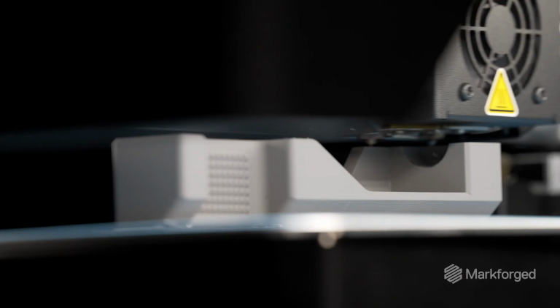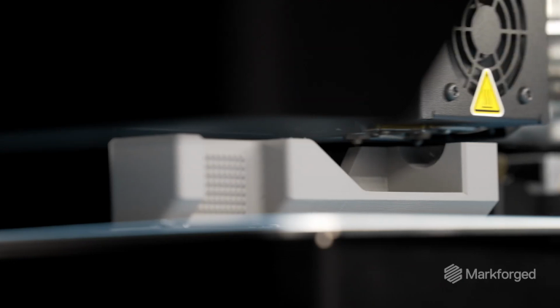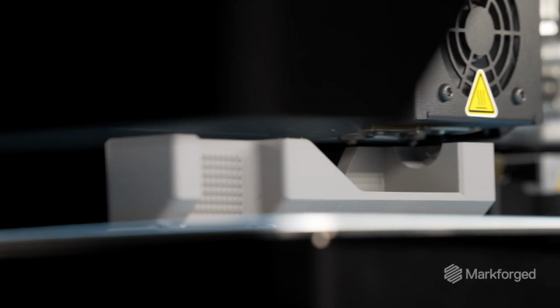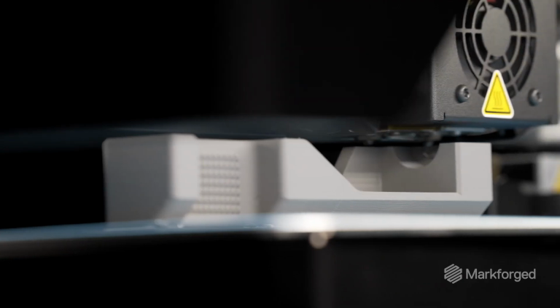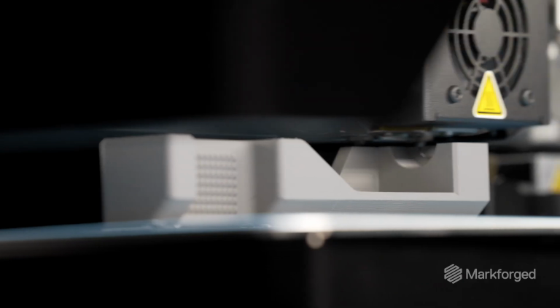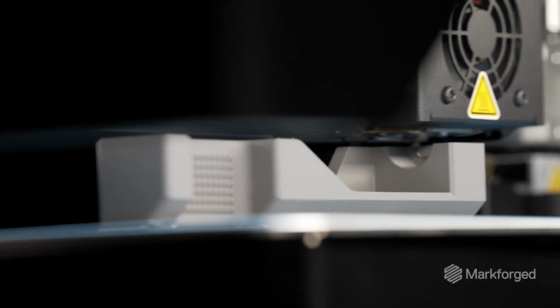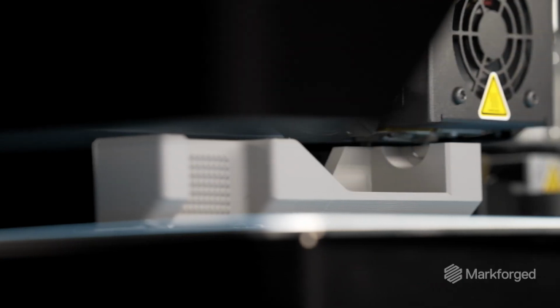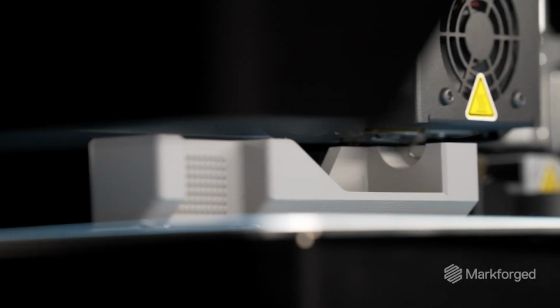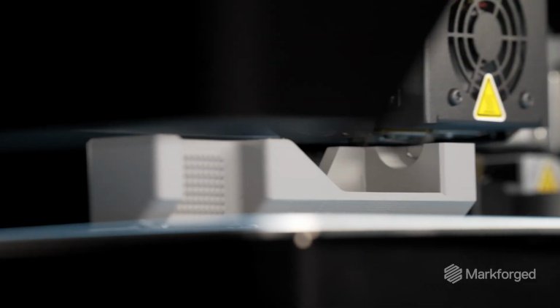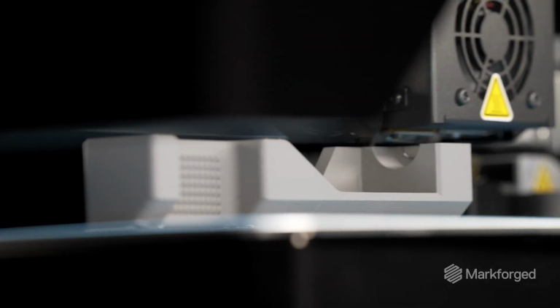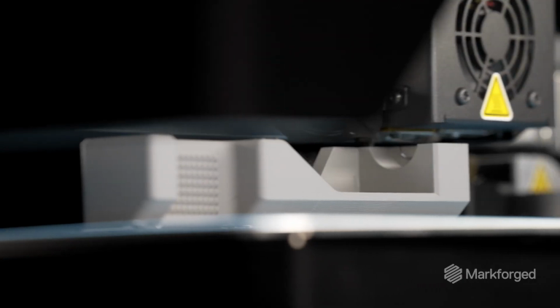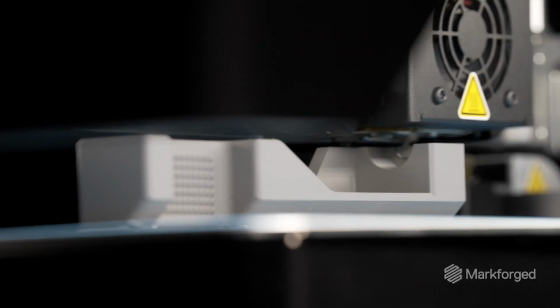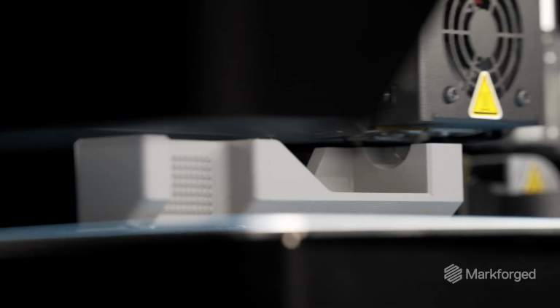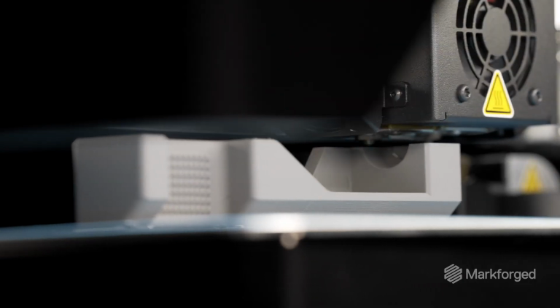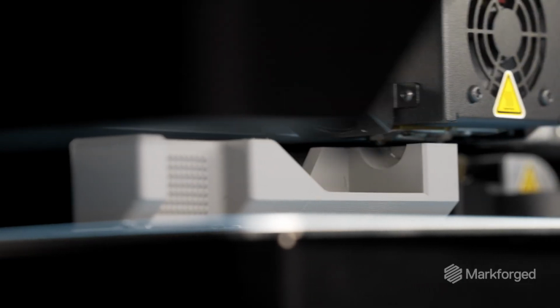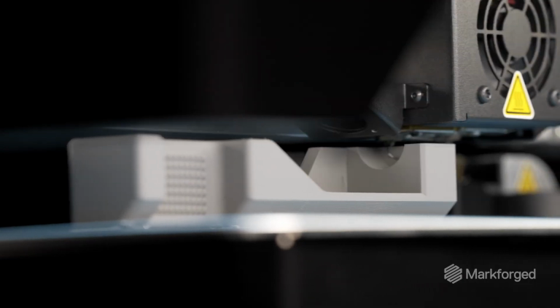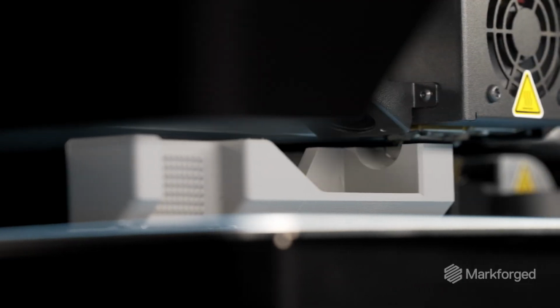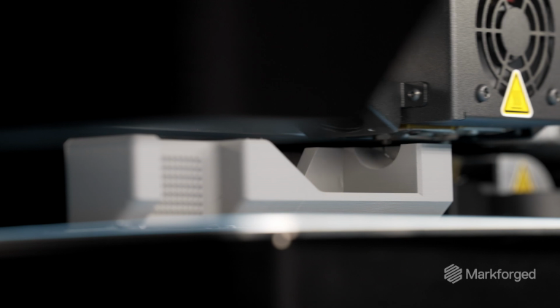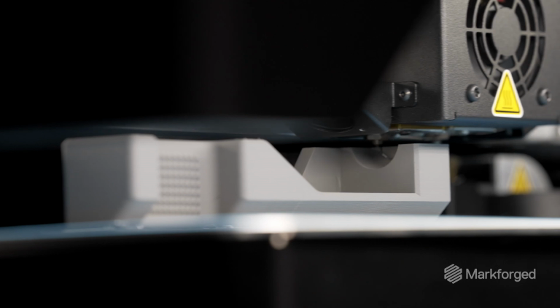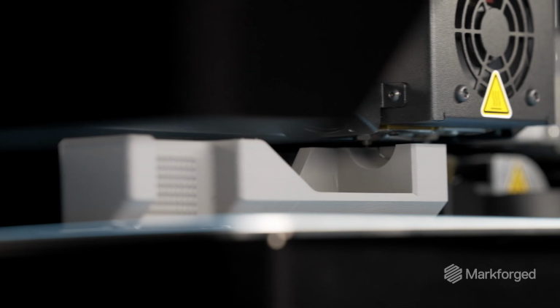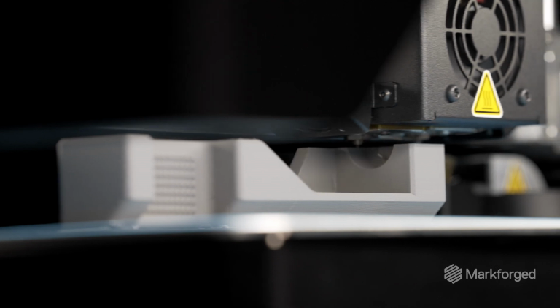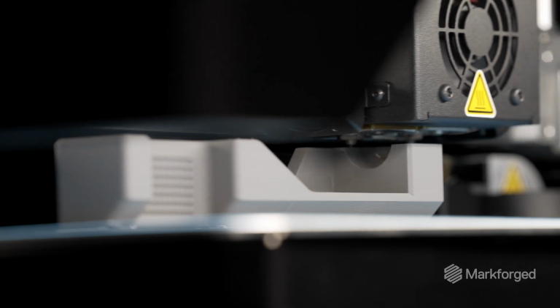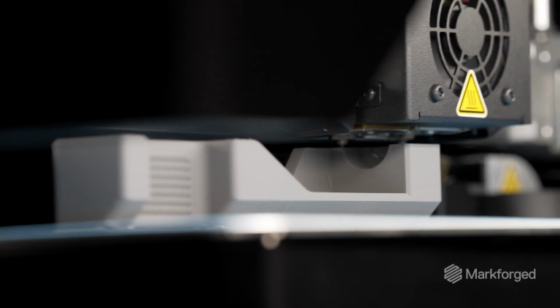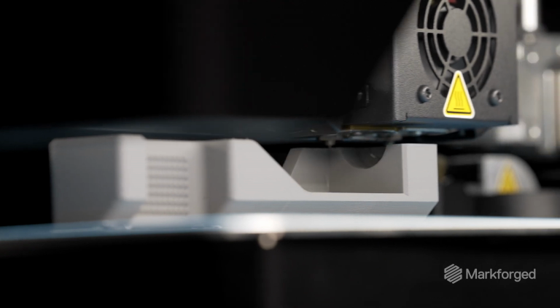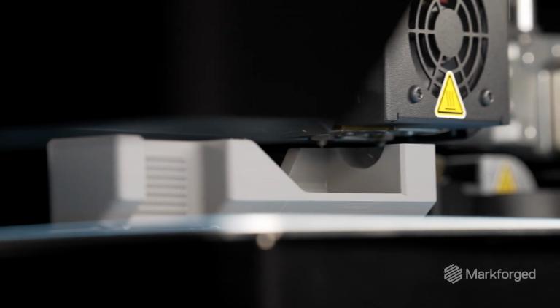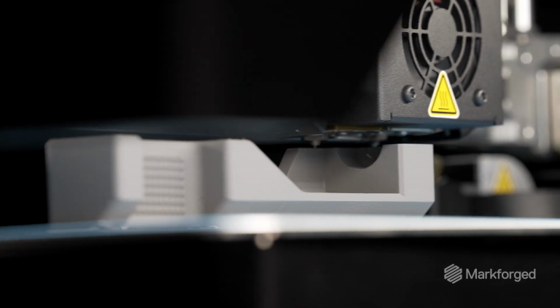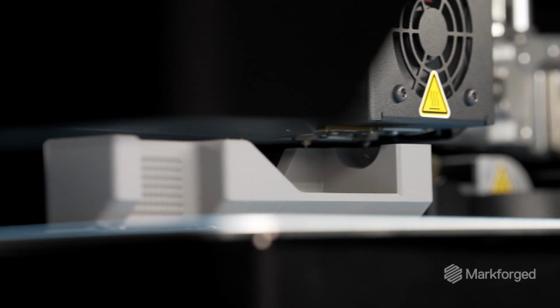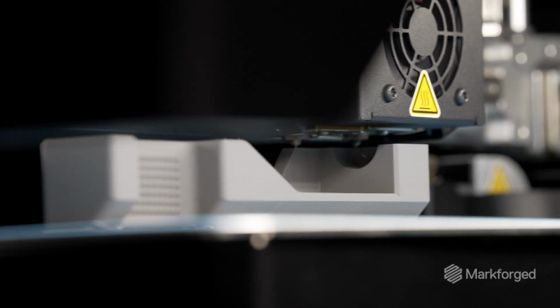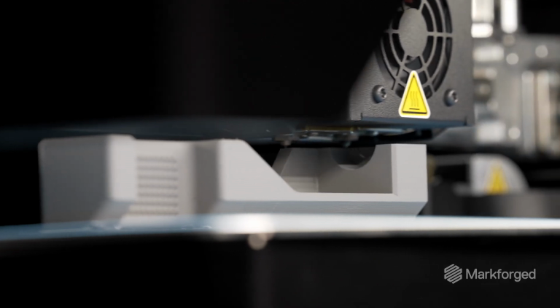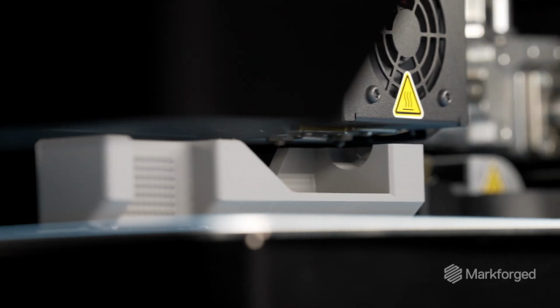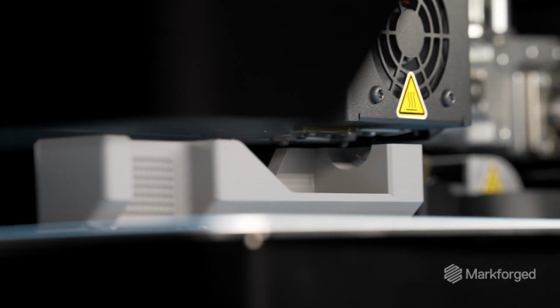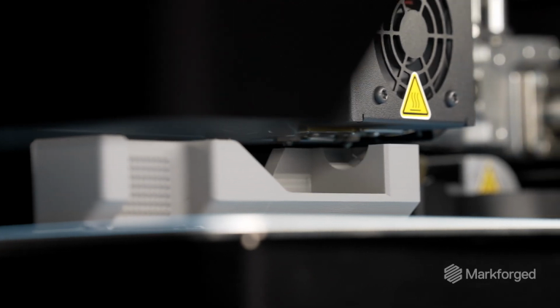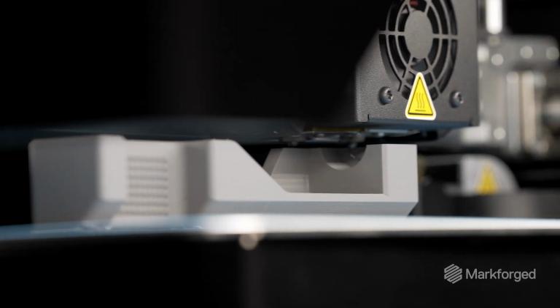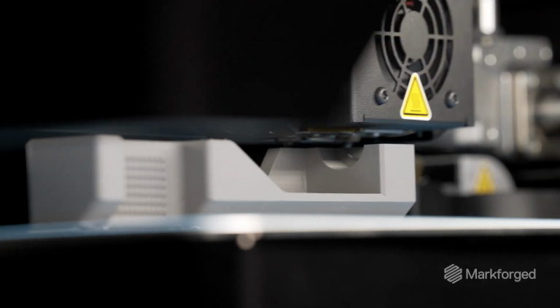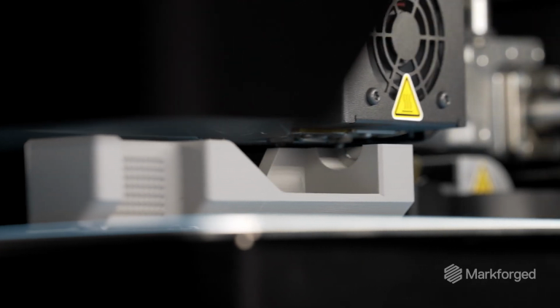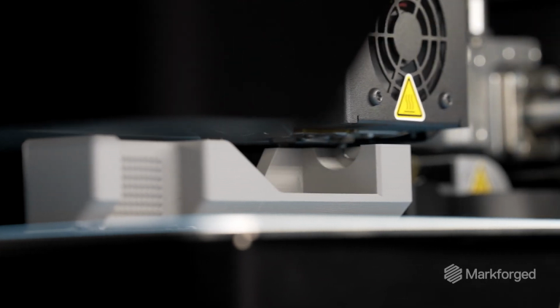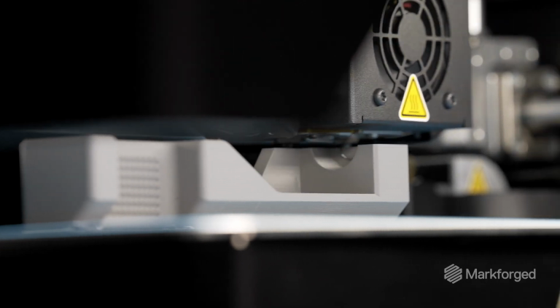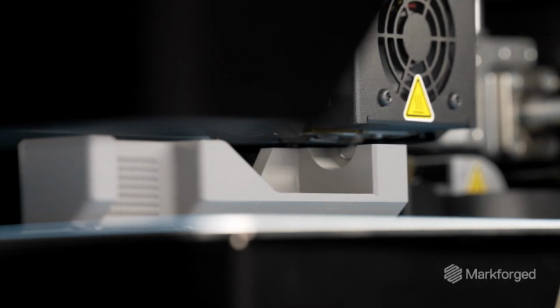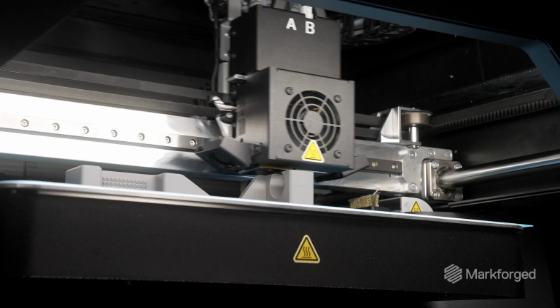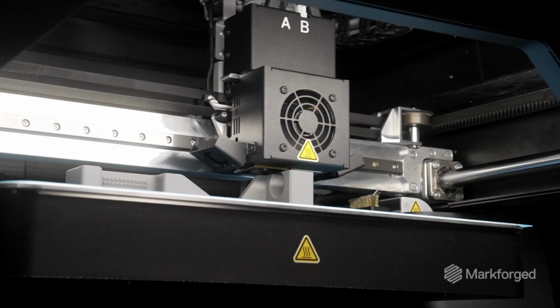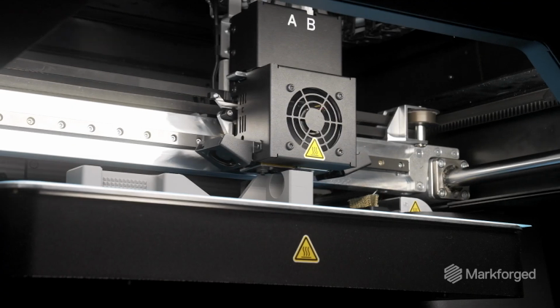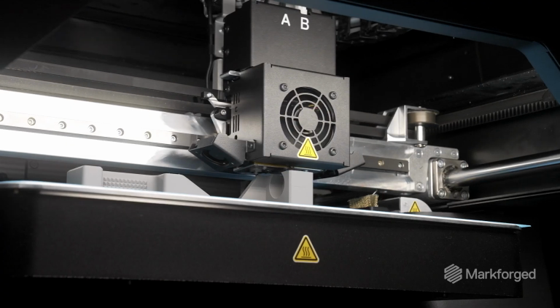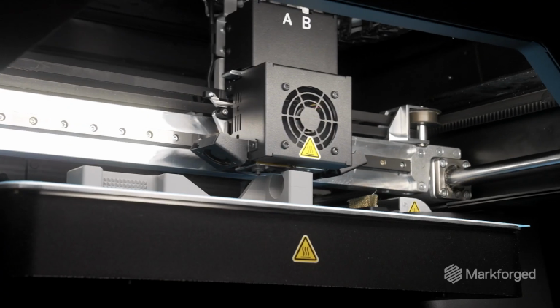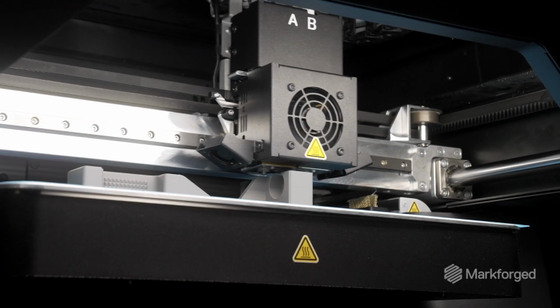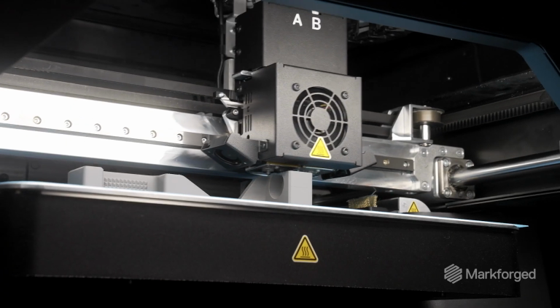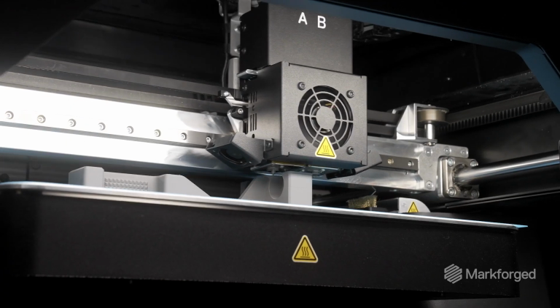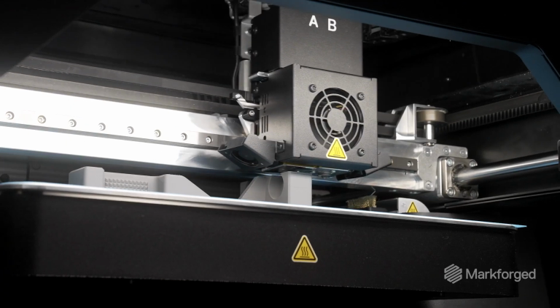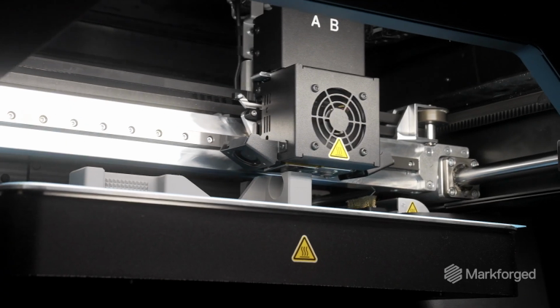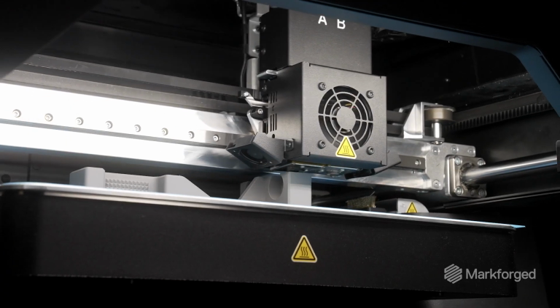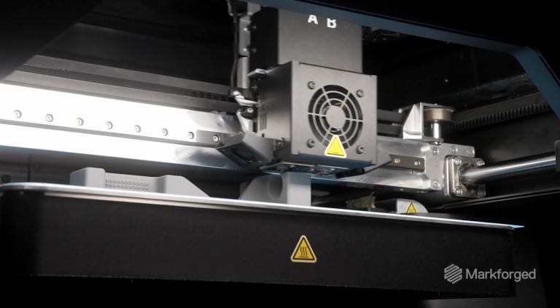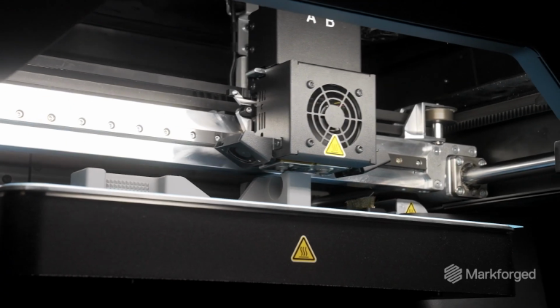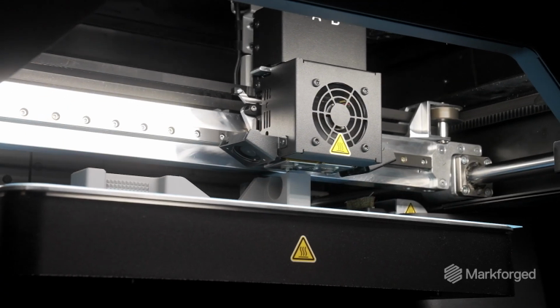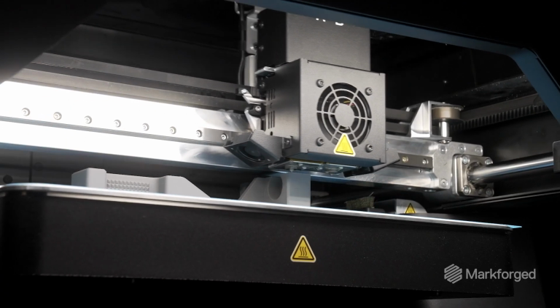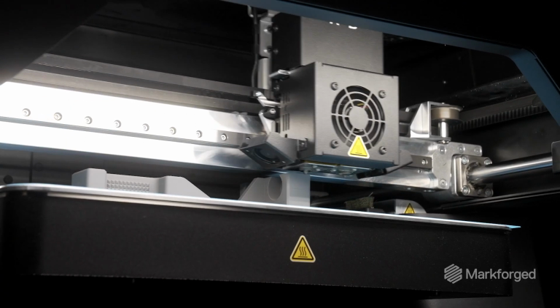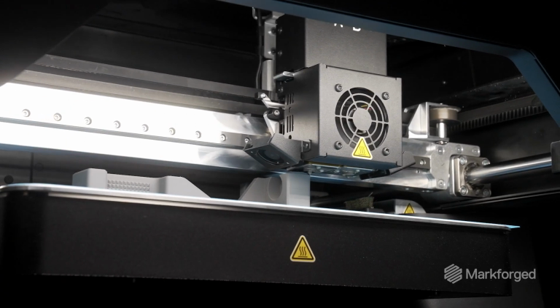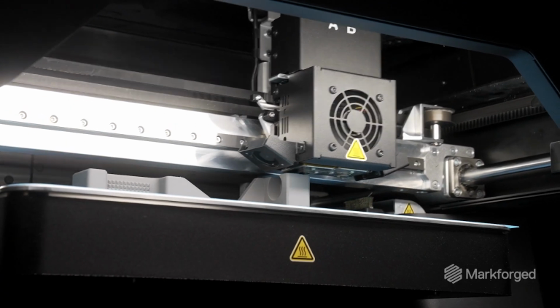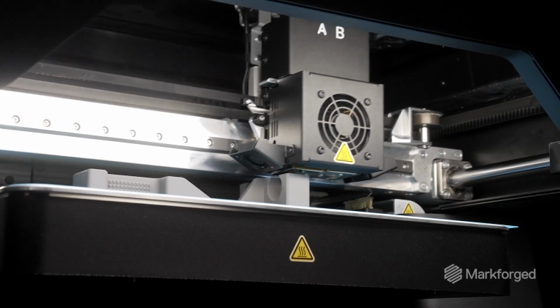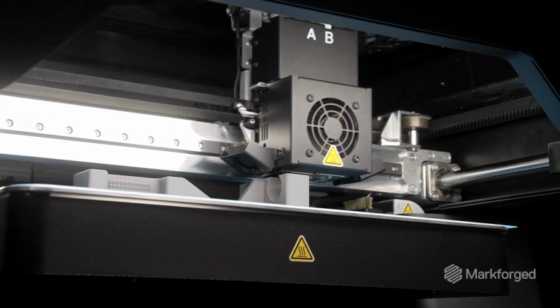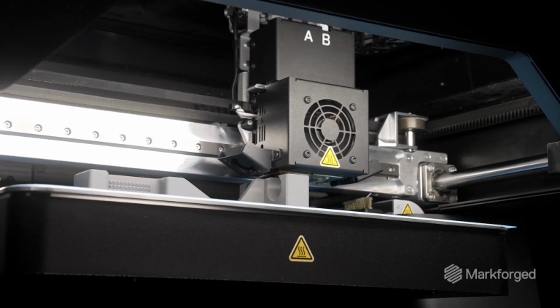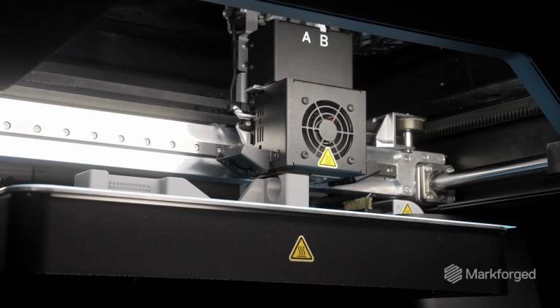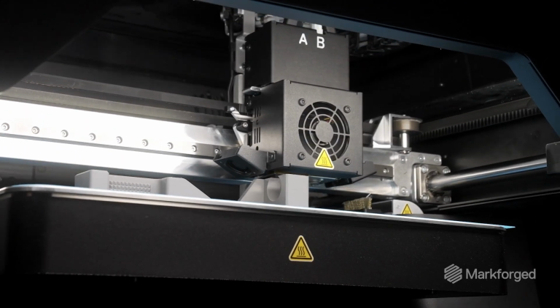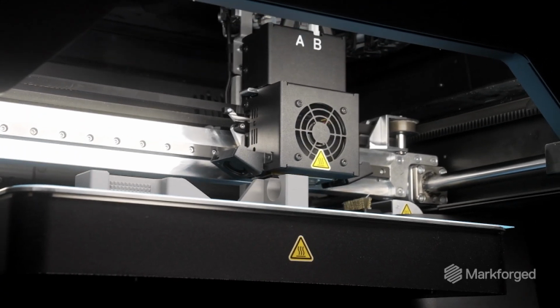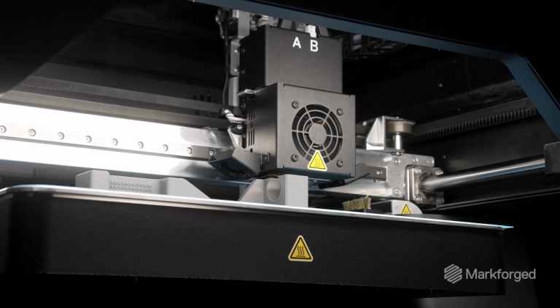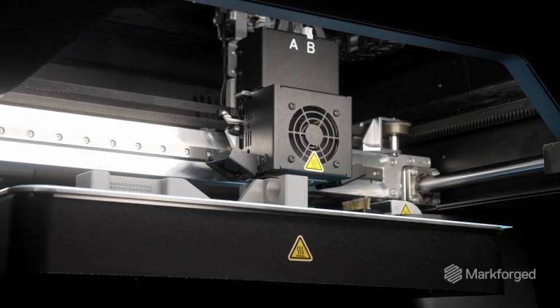The FX10 offers several advantages over its predecessor, the Metal X. For one, it prints faster.